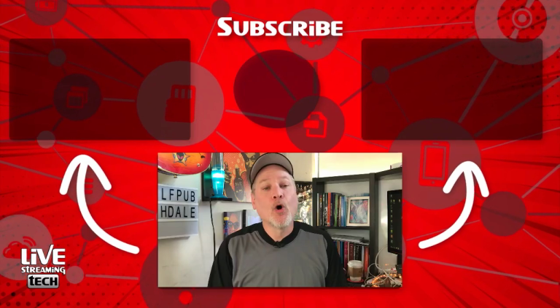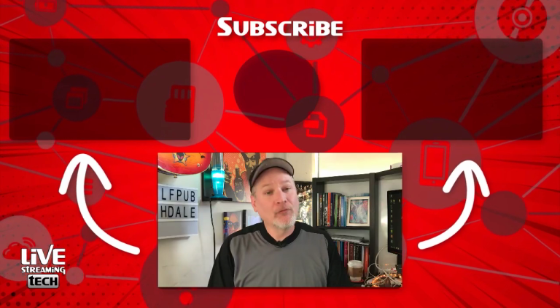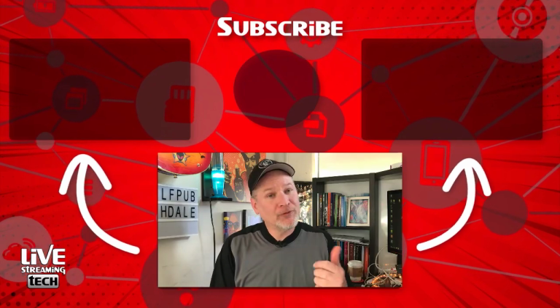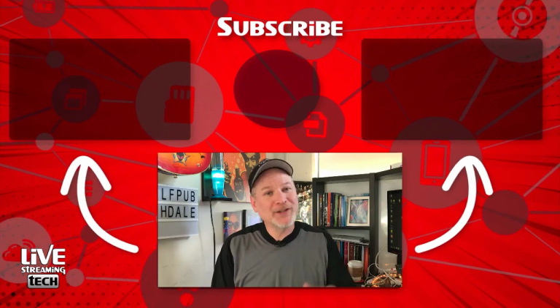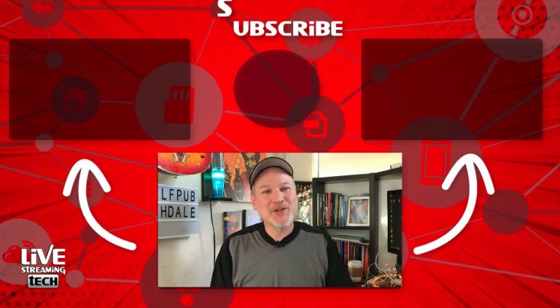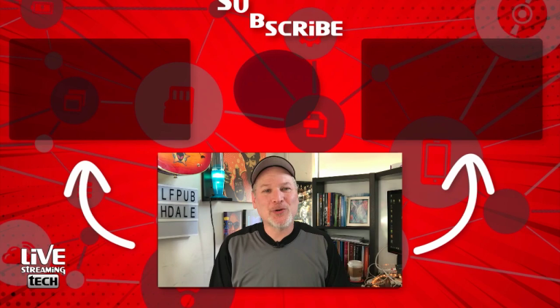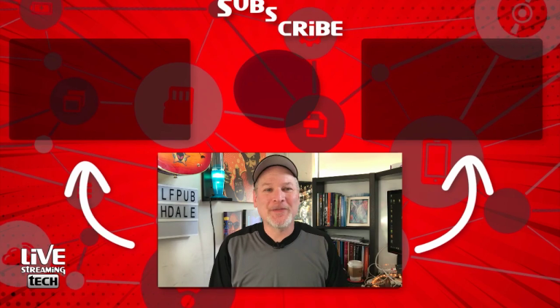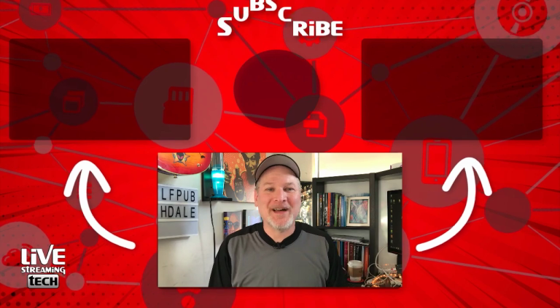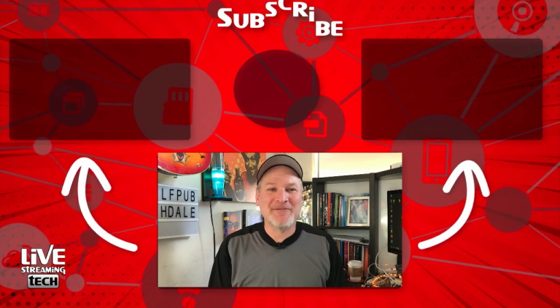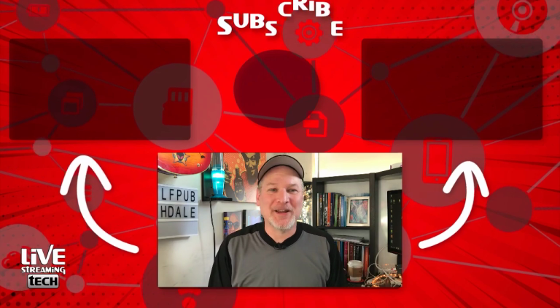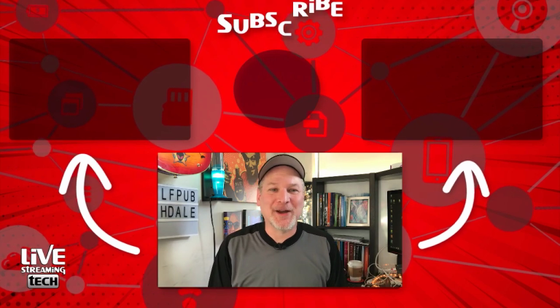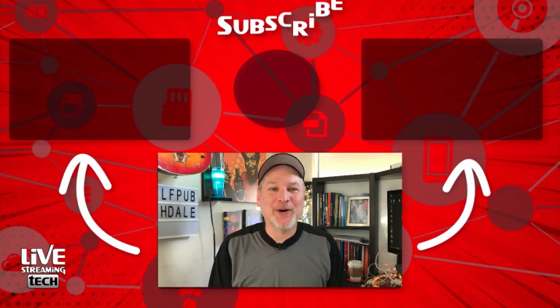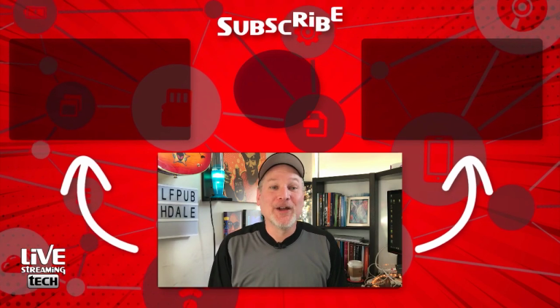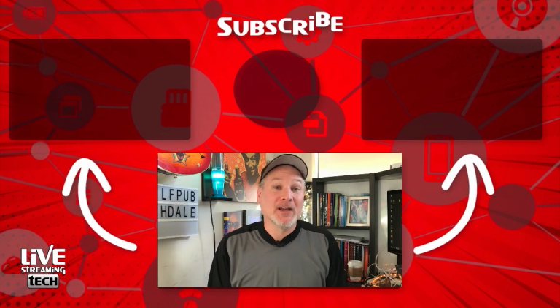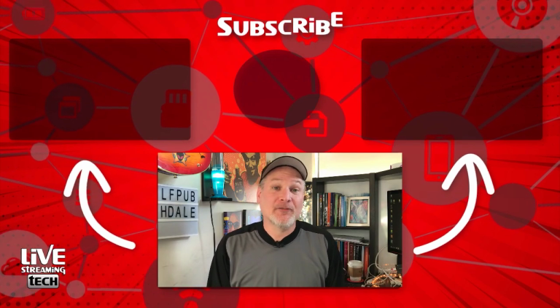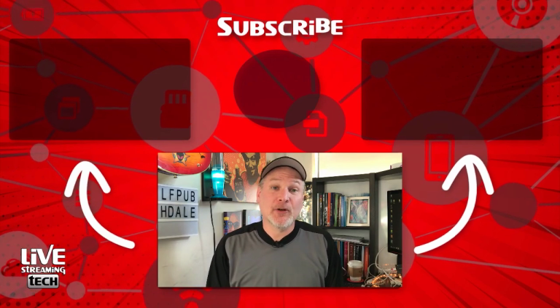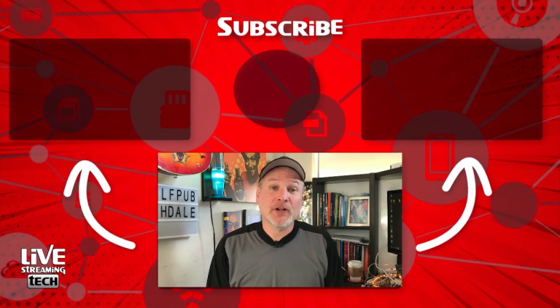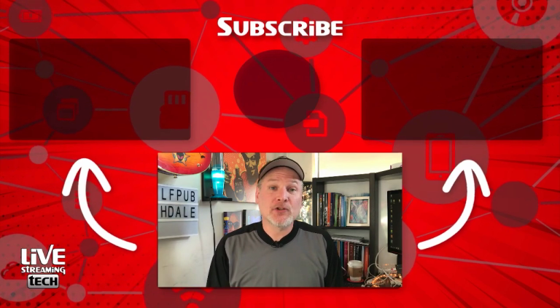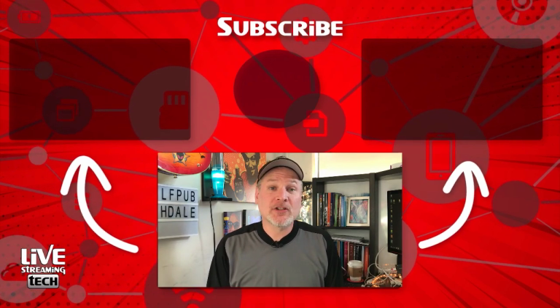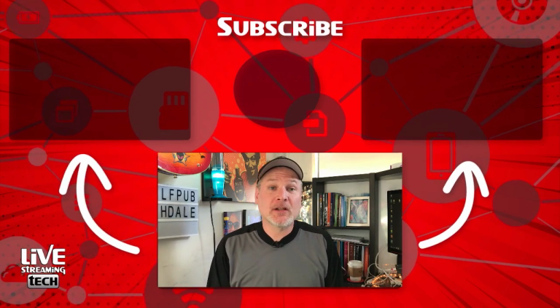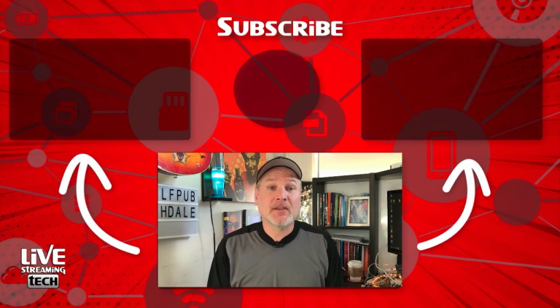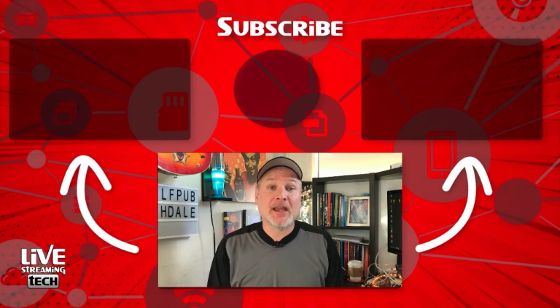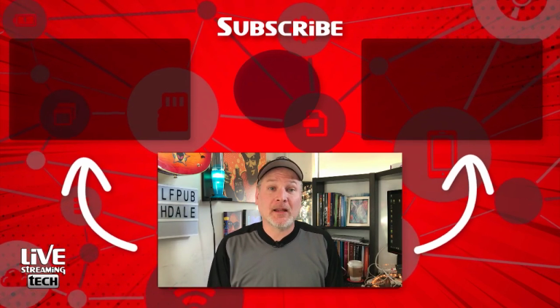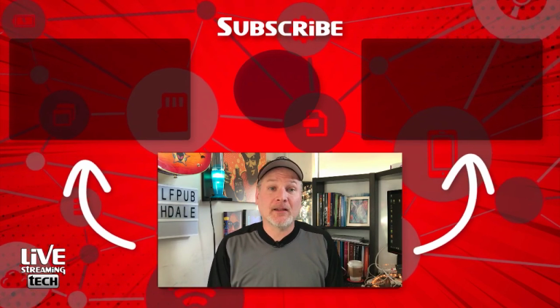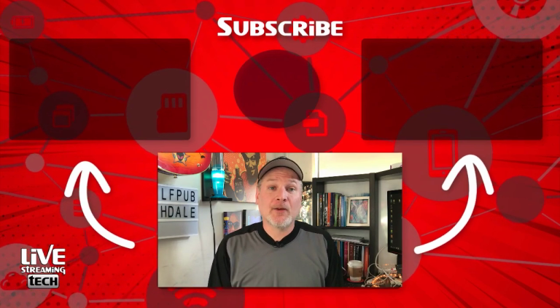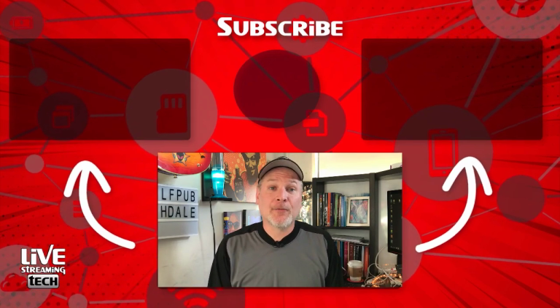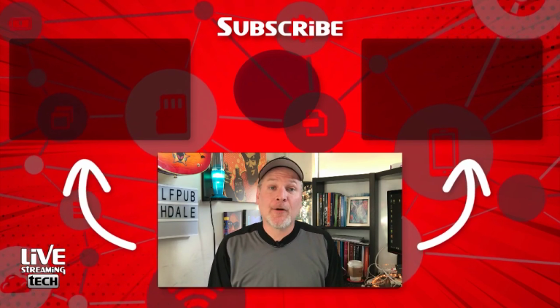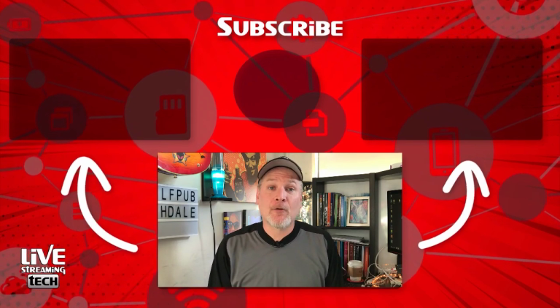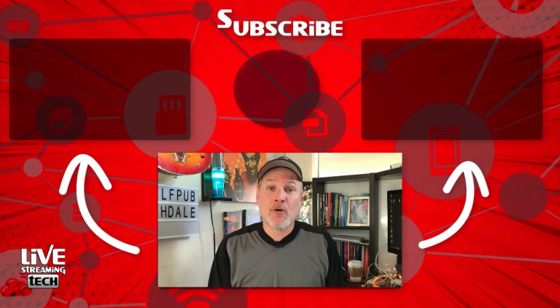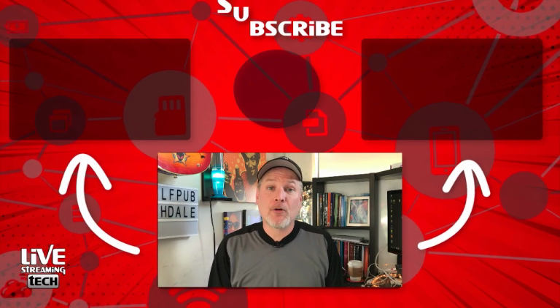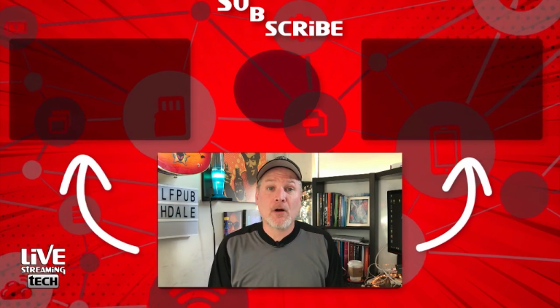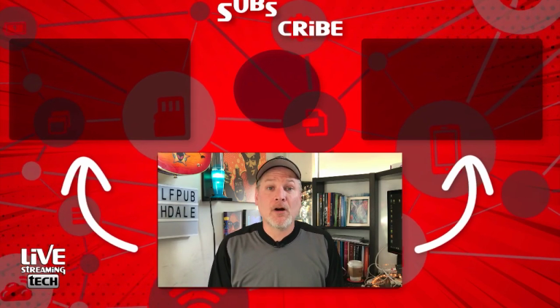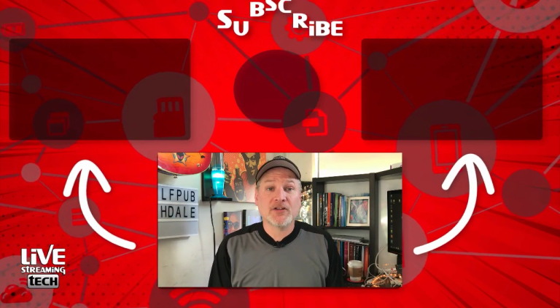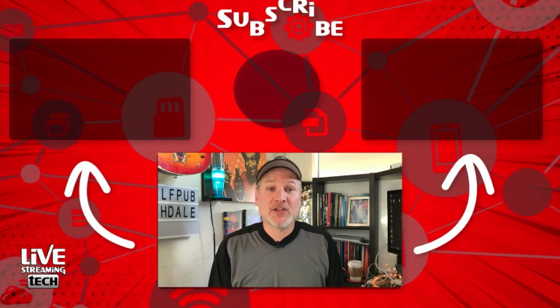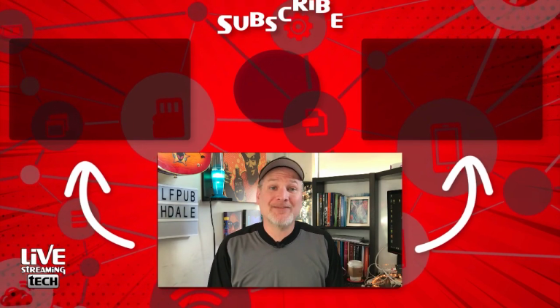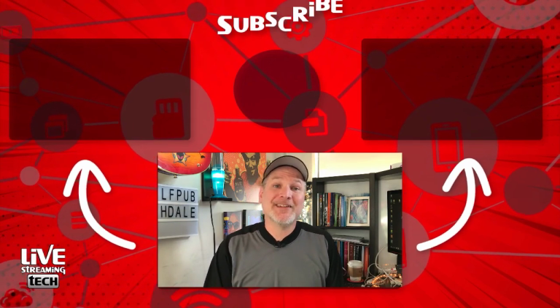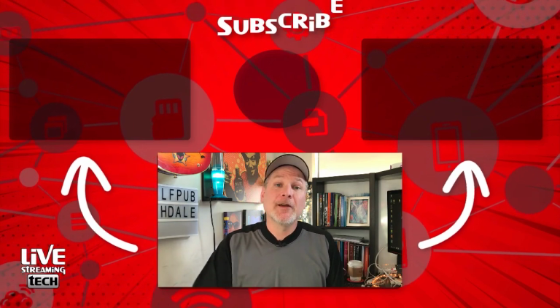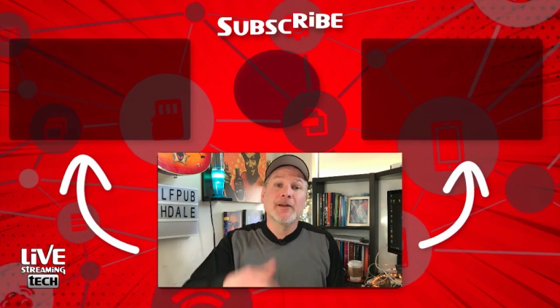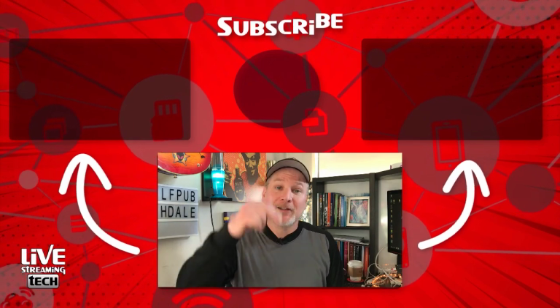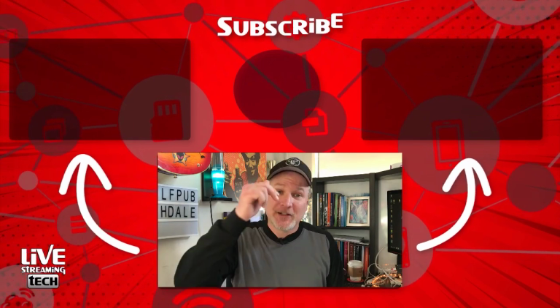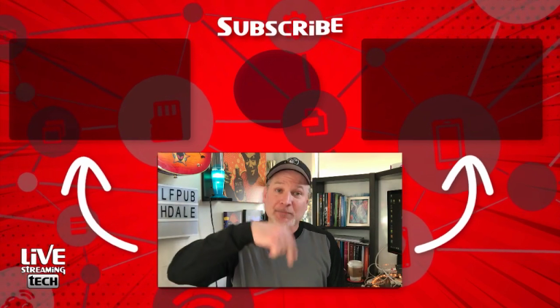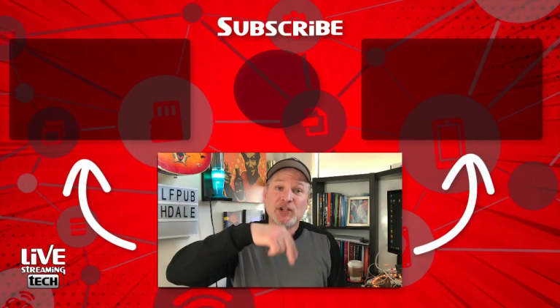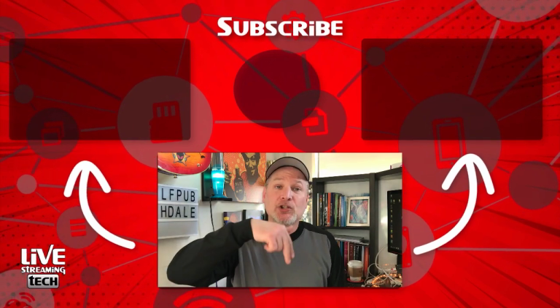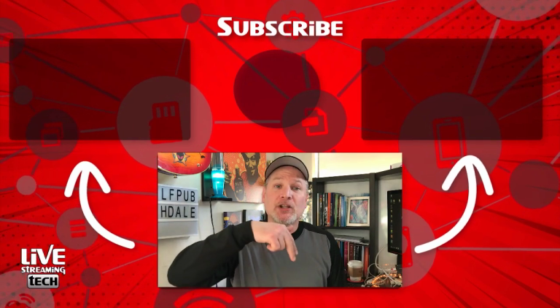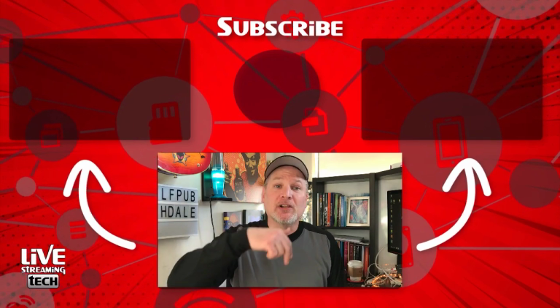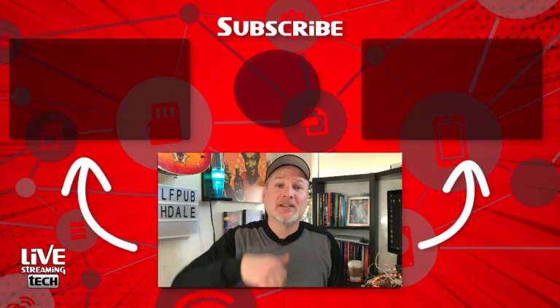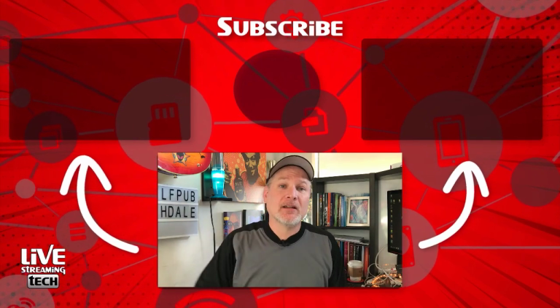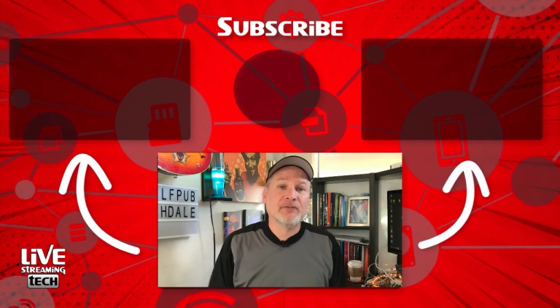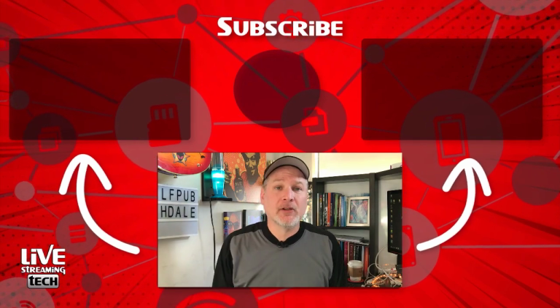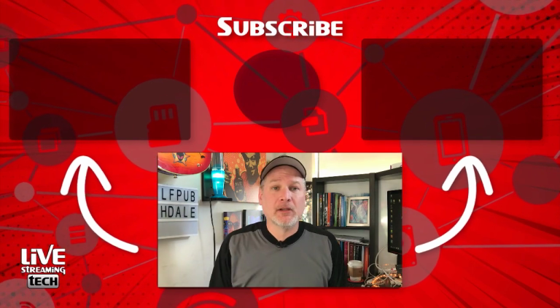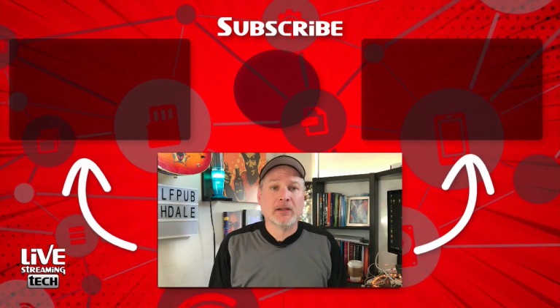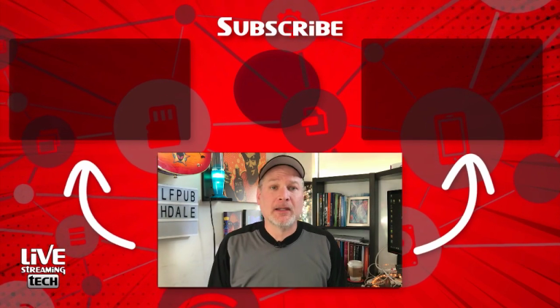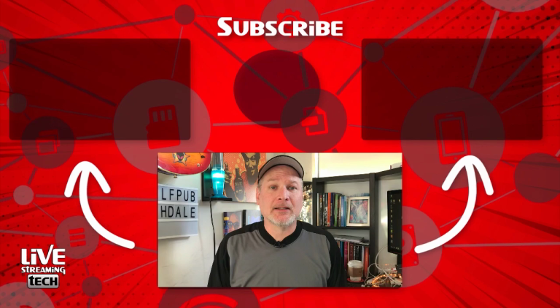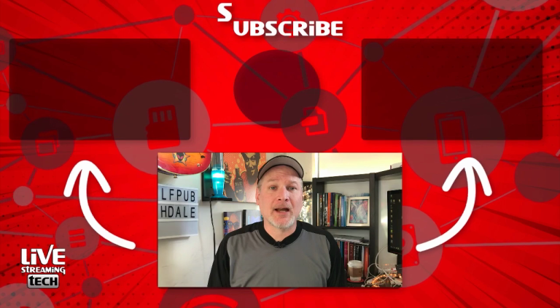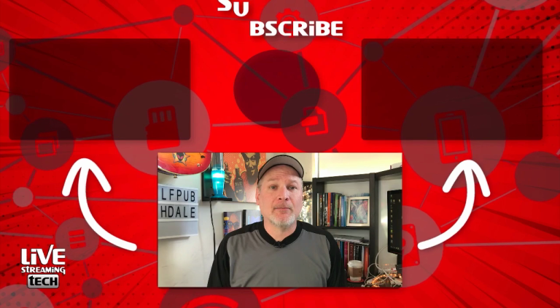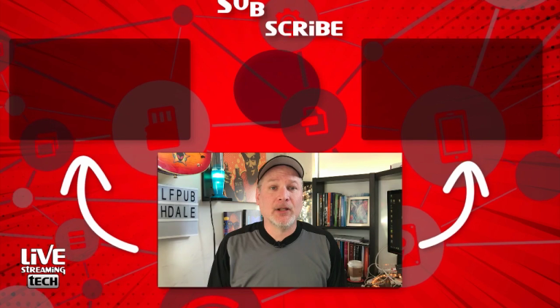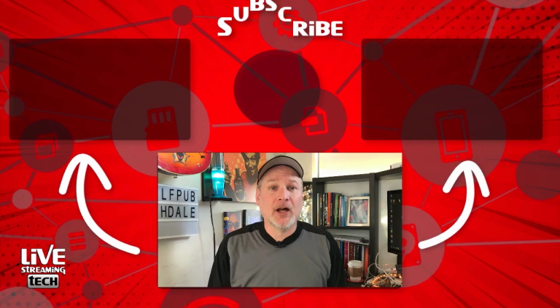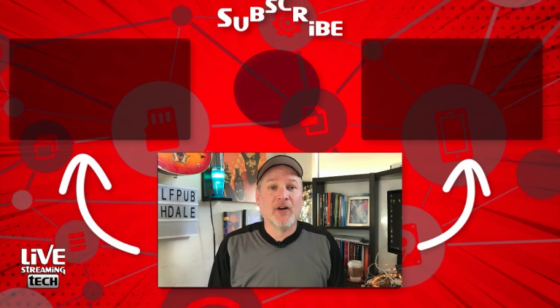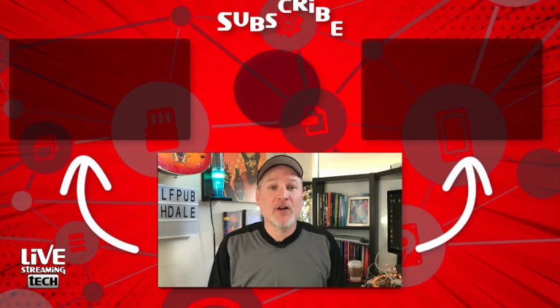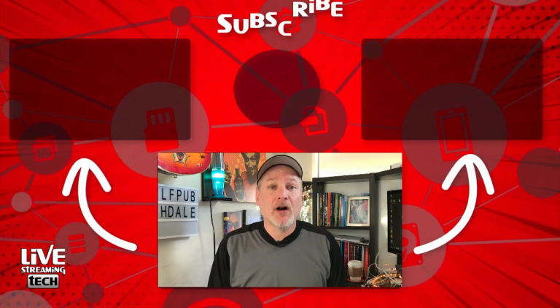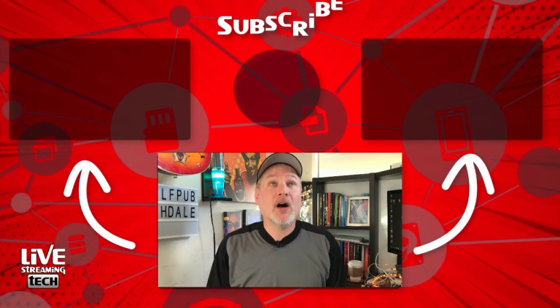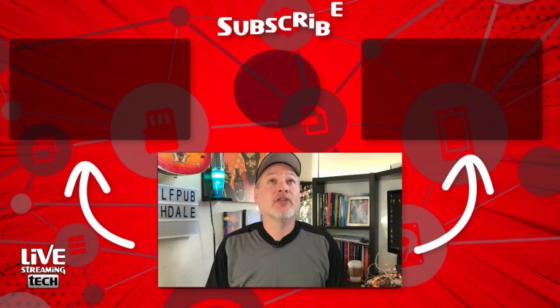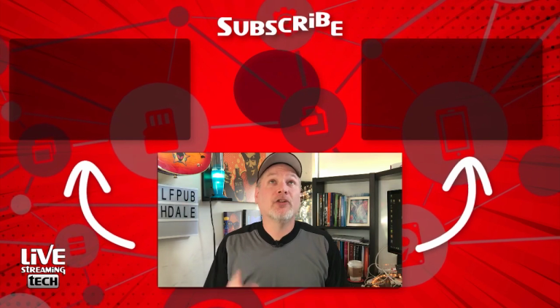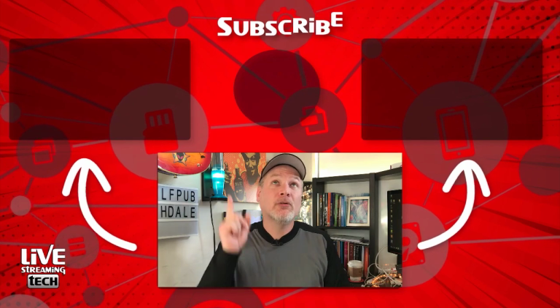Hopefully you enjoyed that video. If you're interested in the Alienware Aurora R7, make sure you click that affiliate link down below. Also check out those videos above.